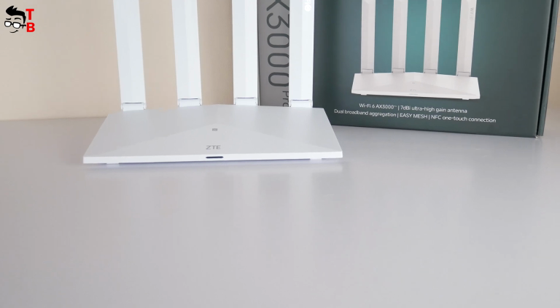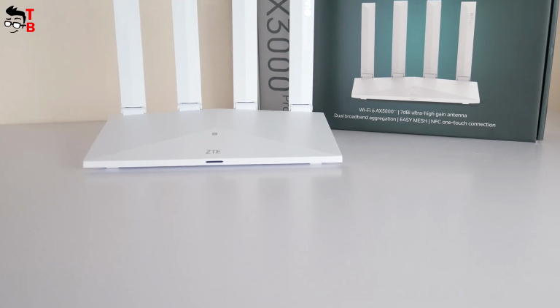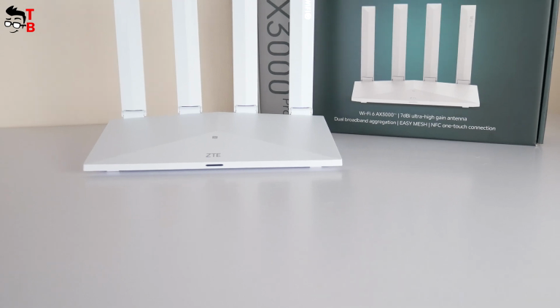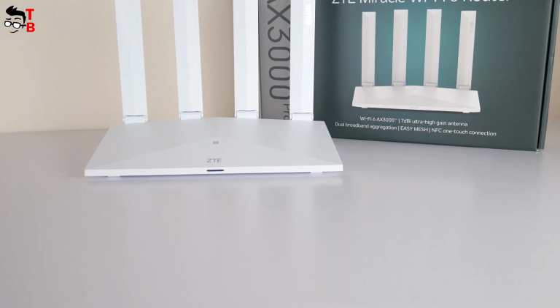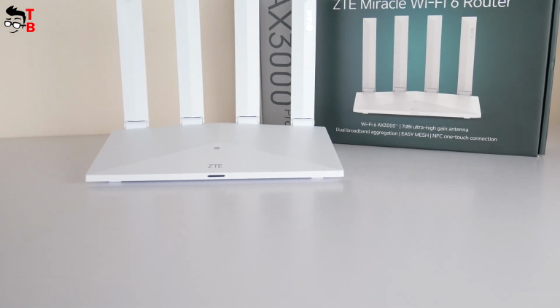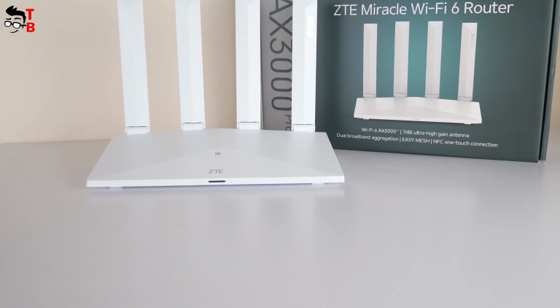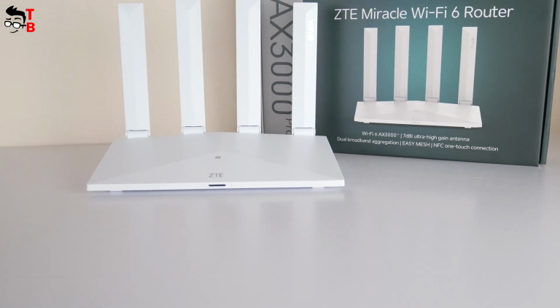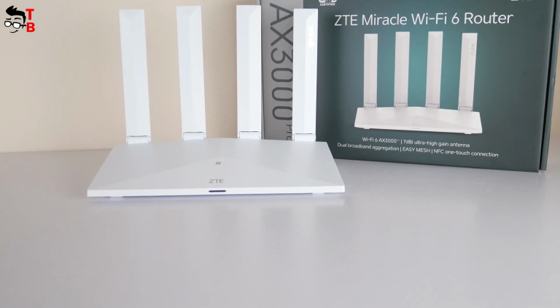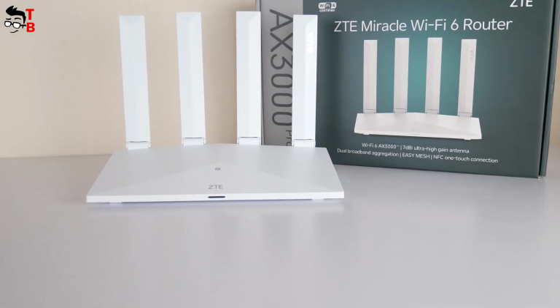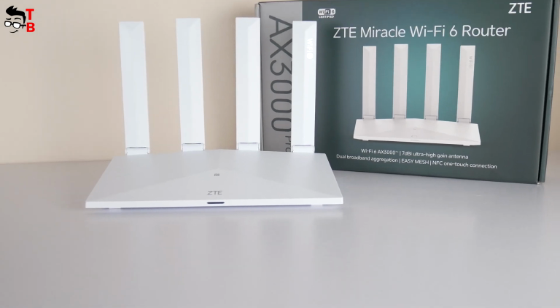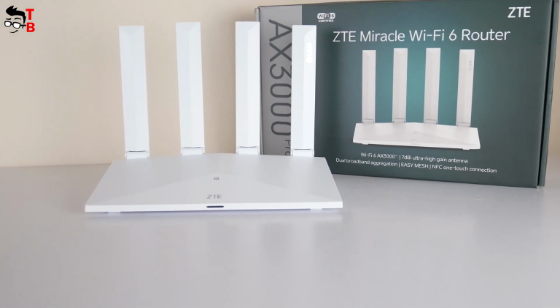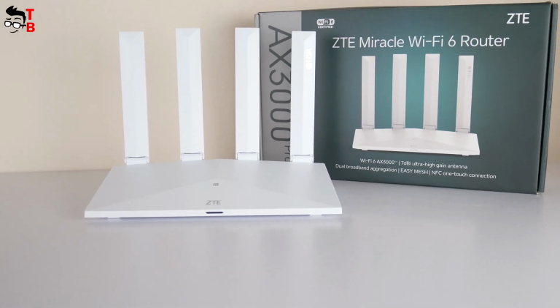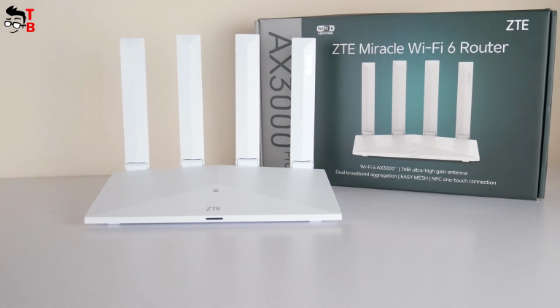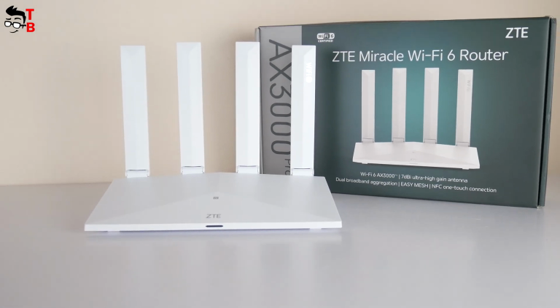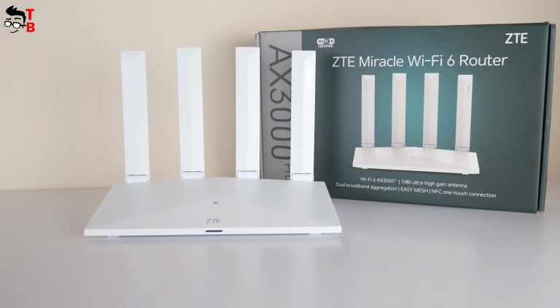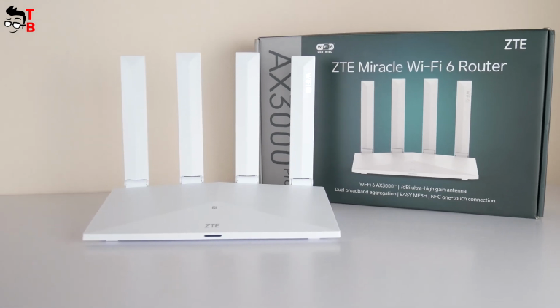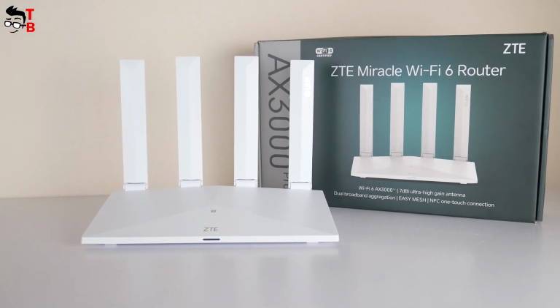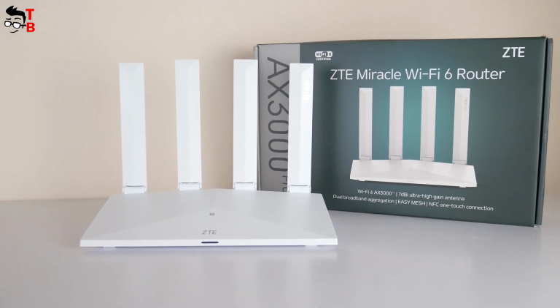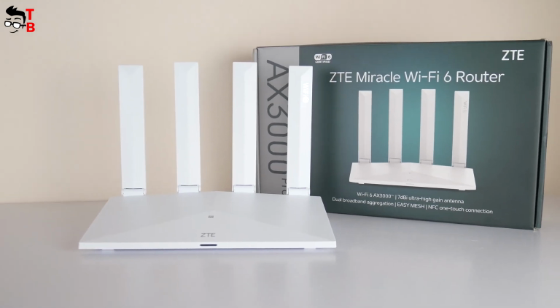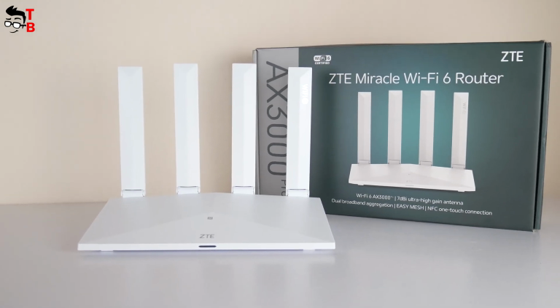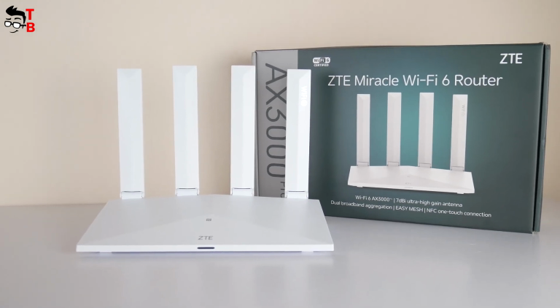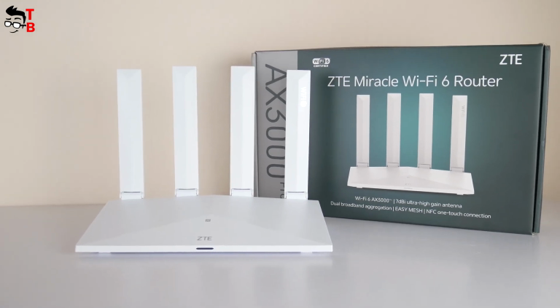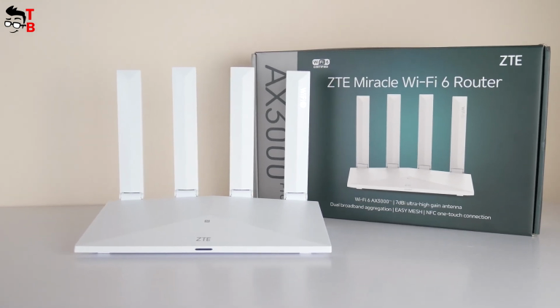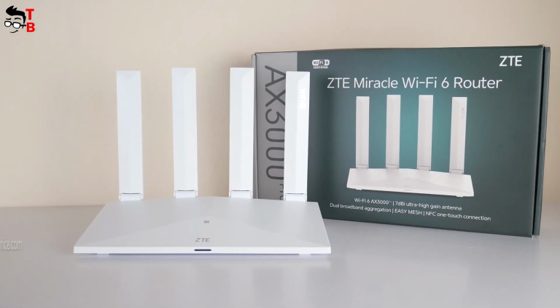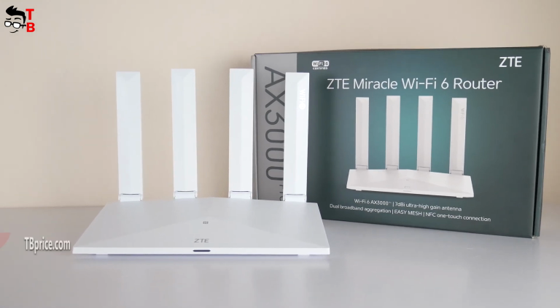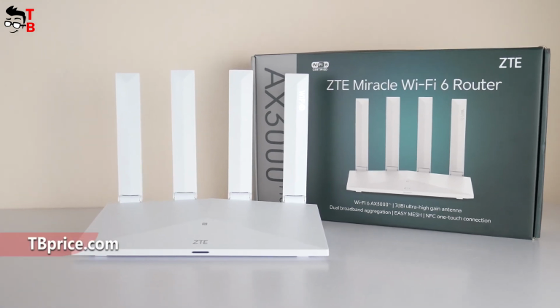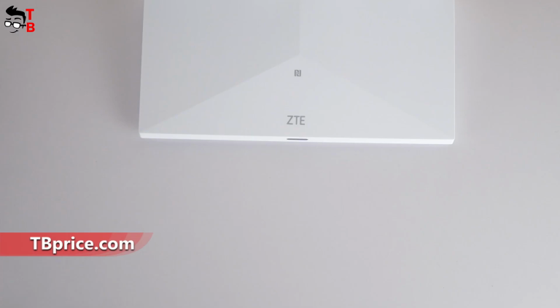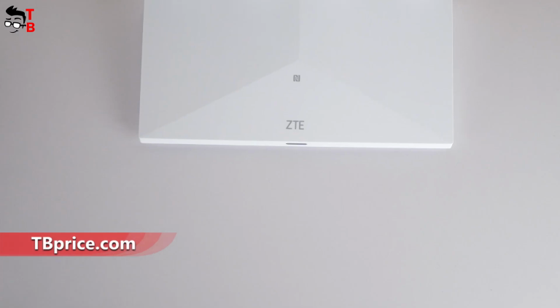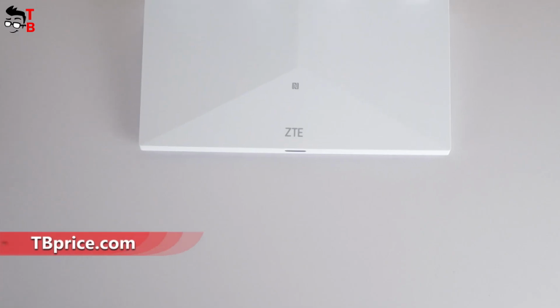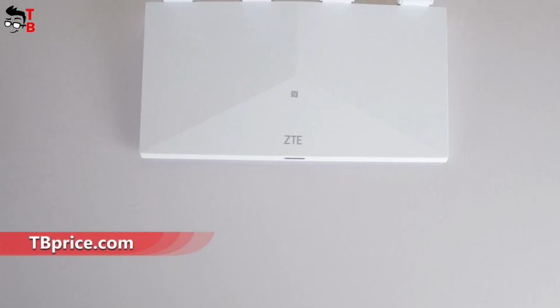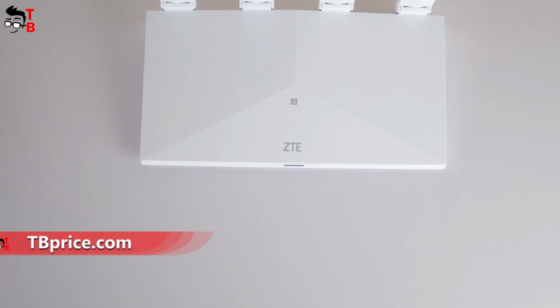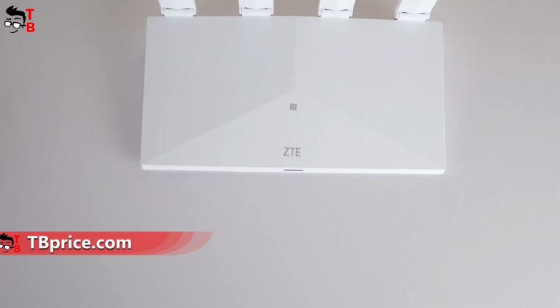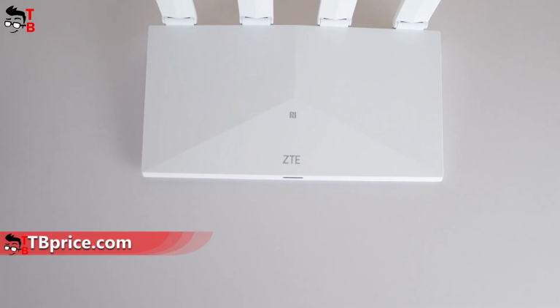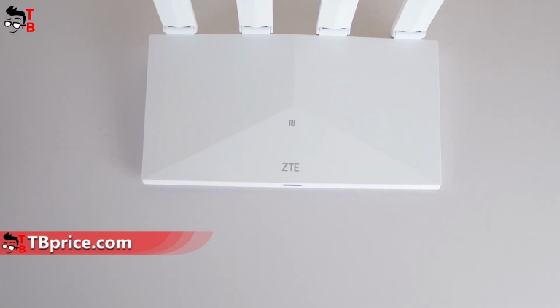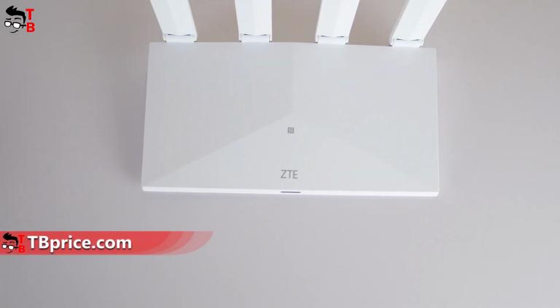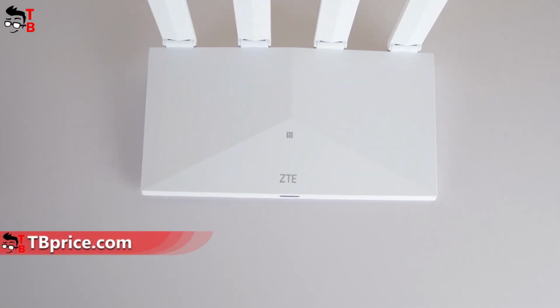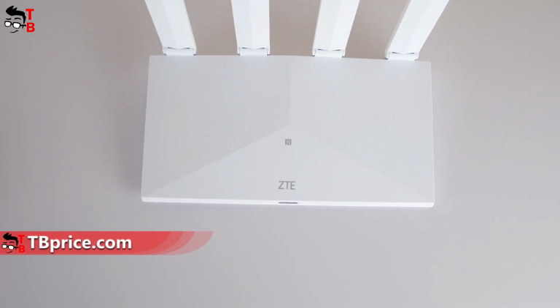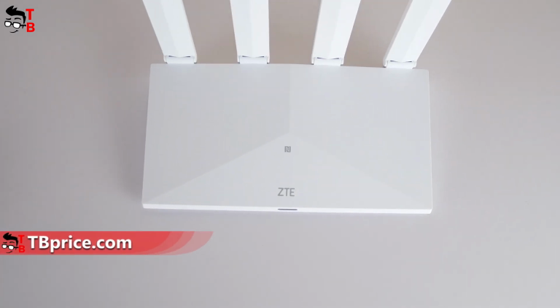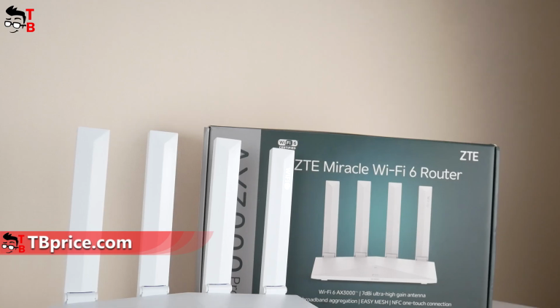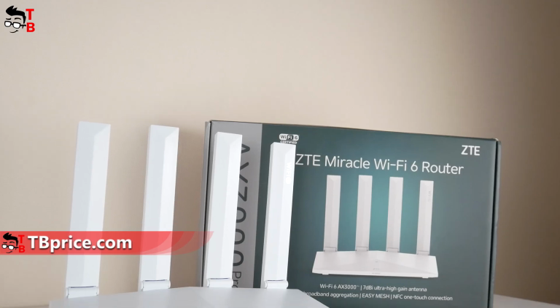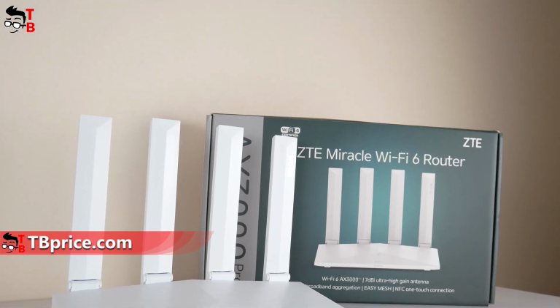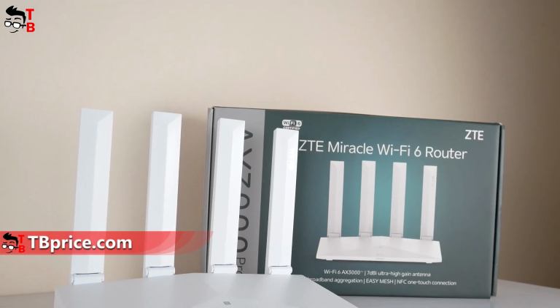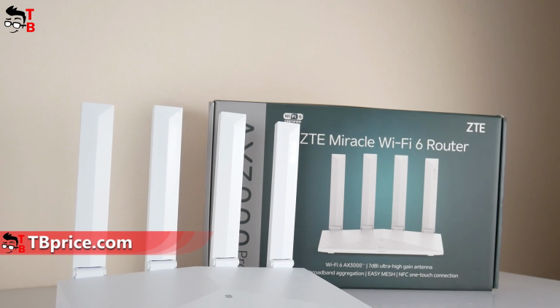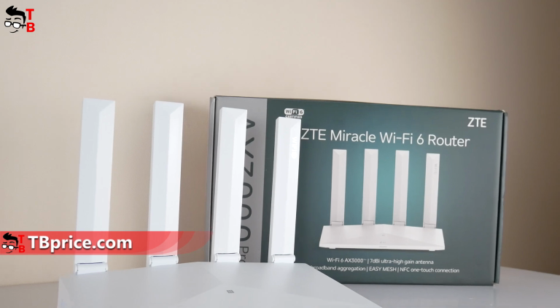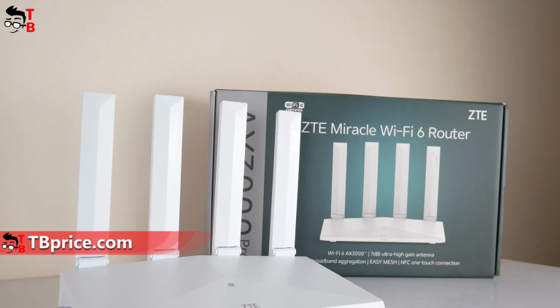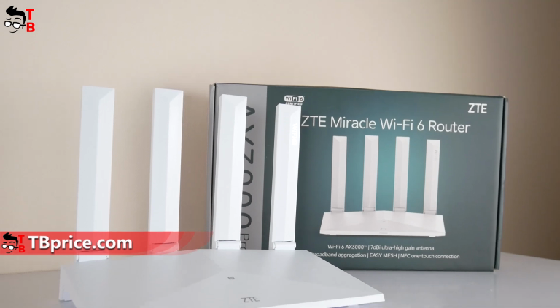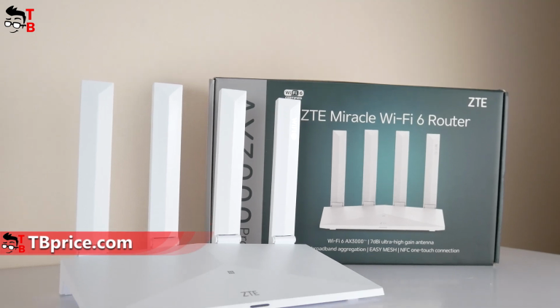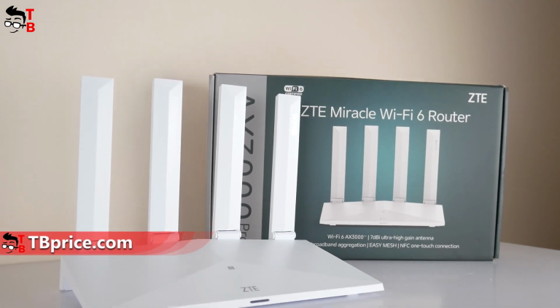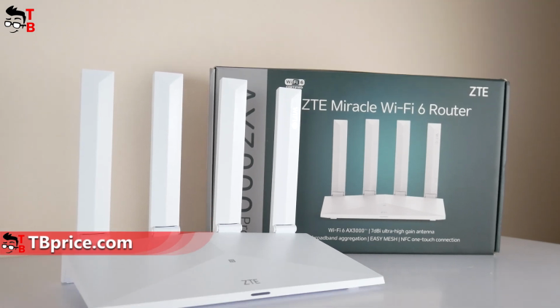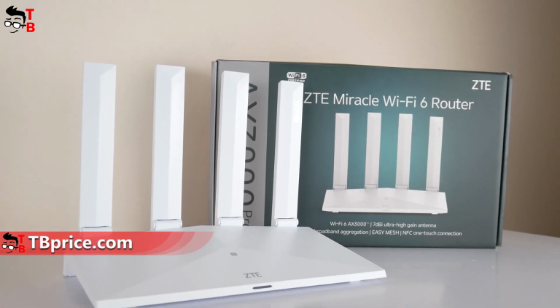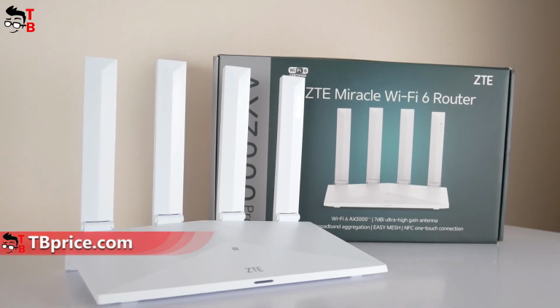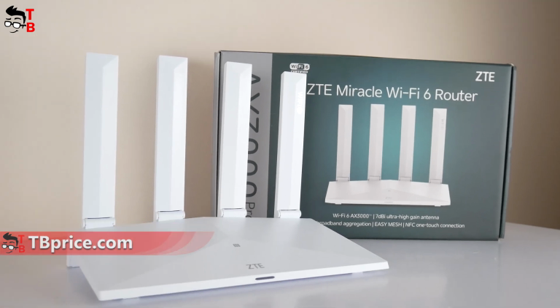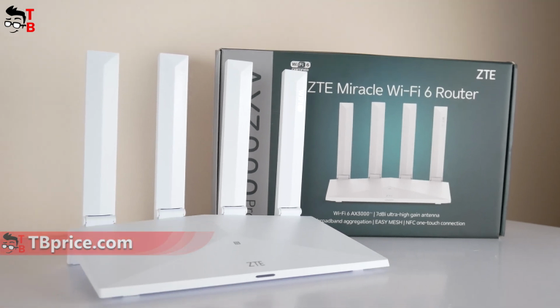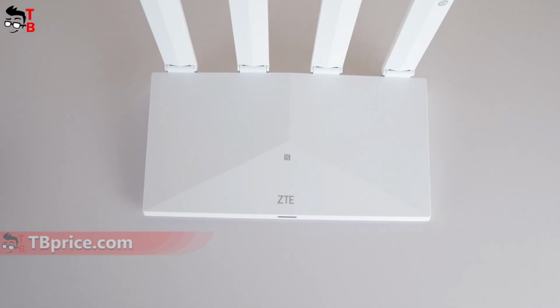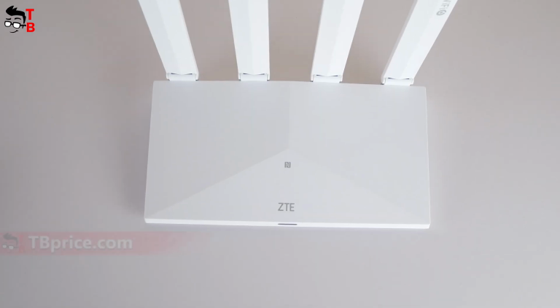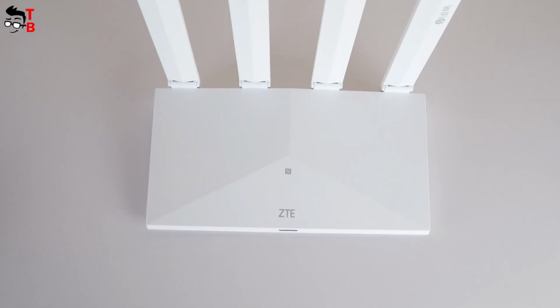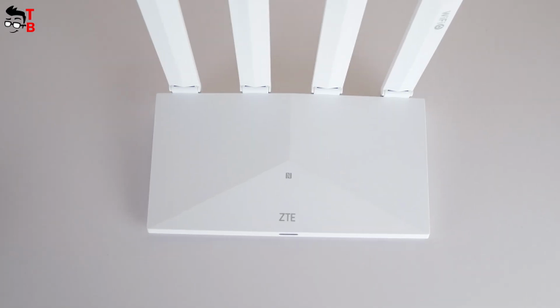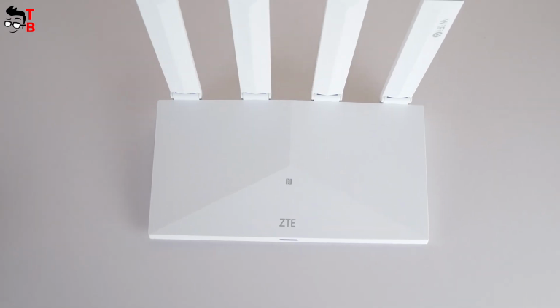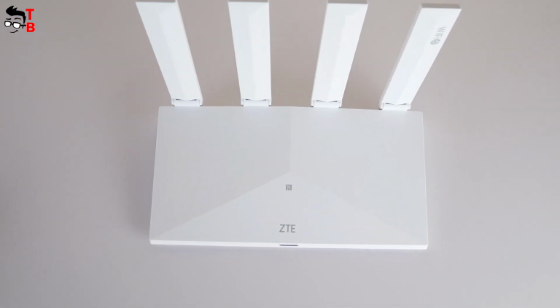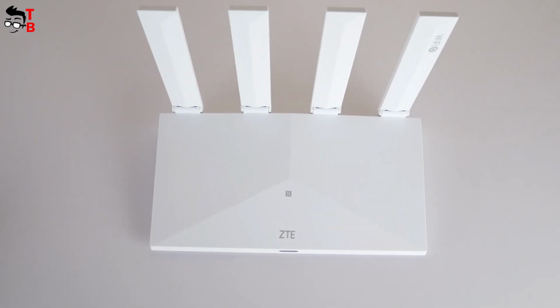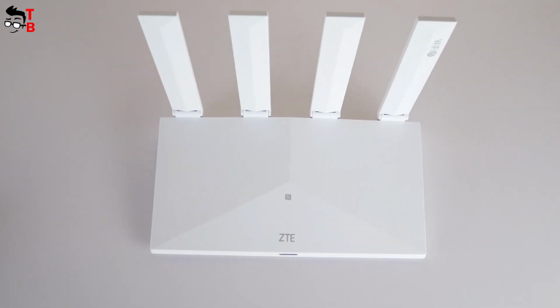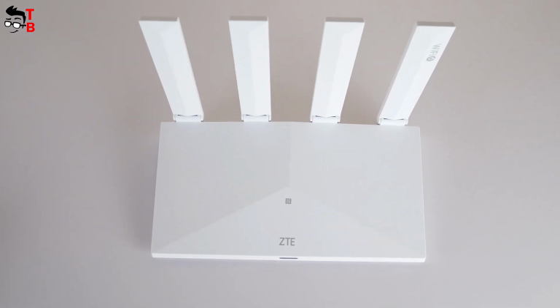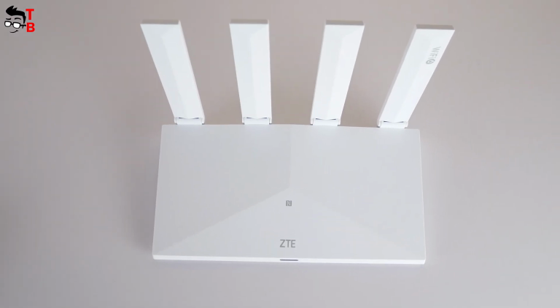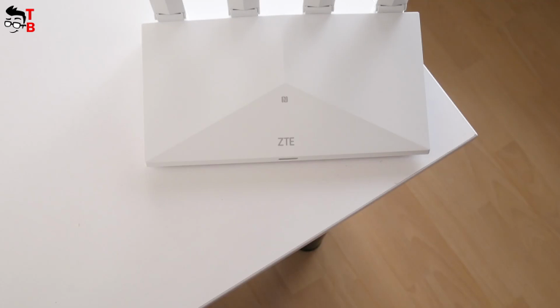Hey, what's up! ZTE released a new router this month, August 2022, and today we will do an unboxing and full review of it.